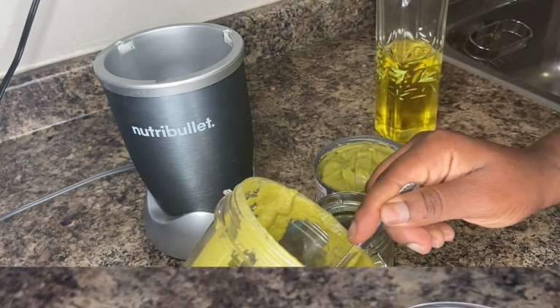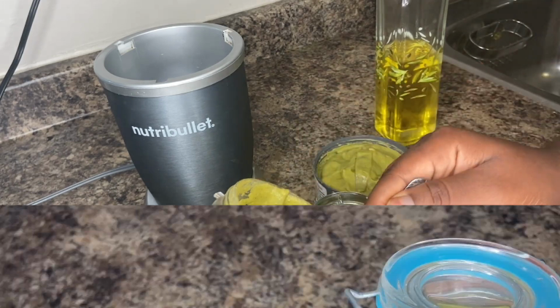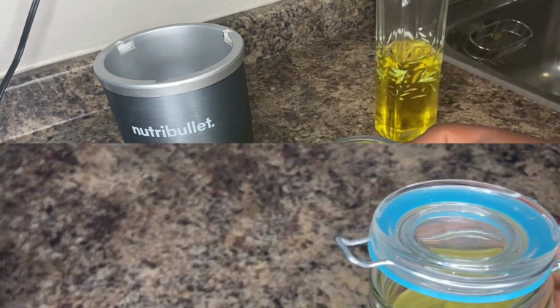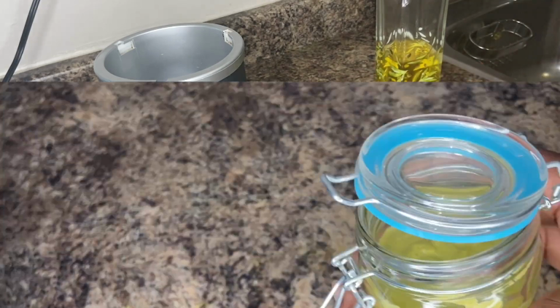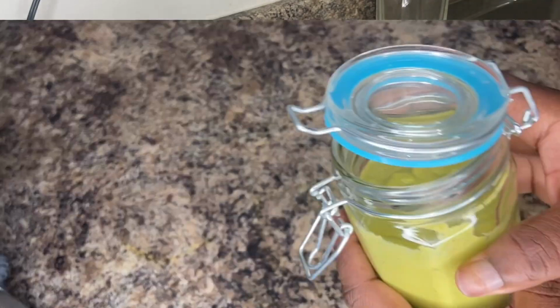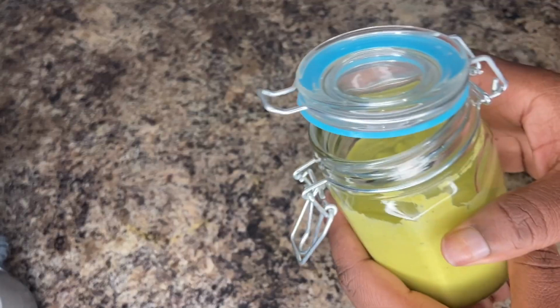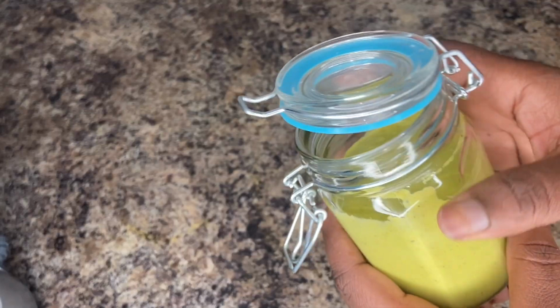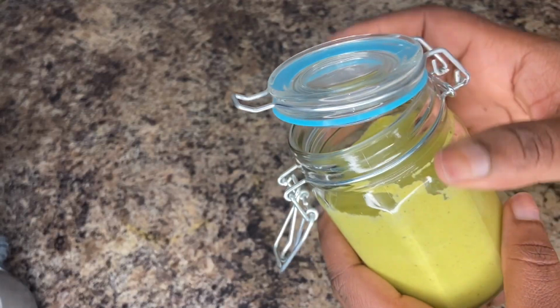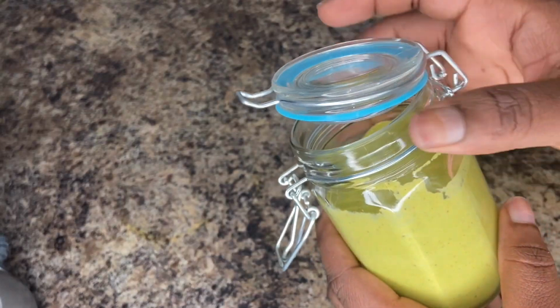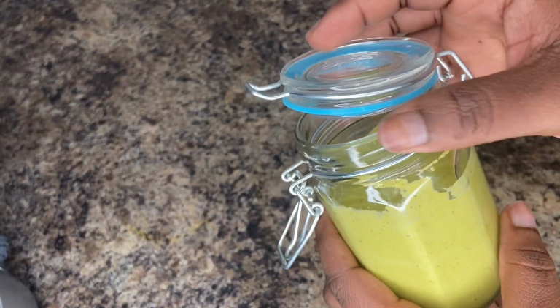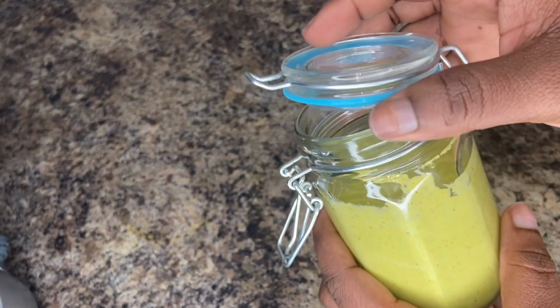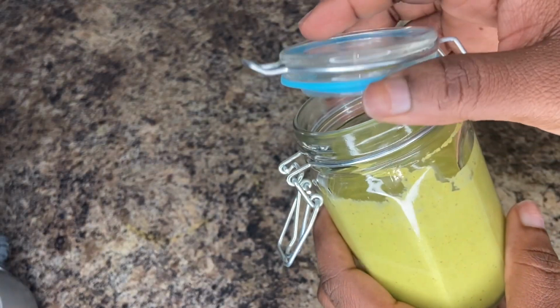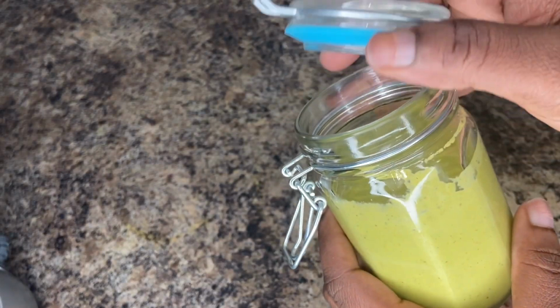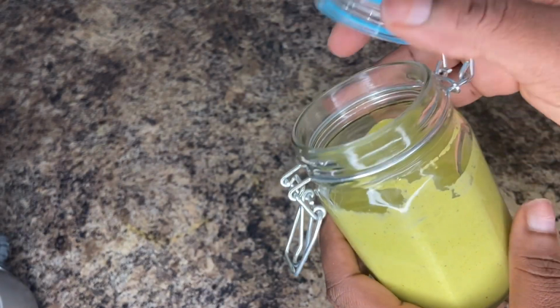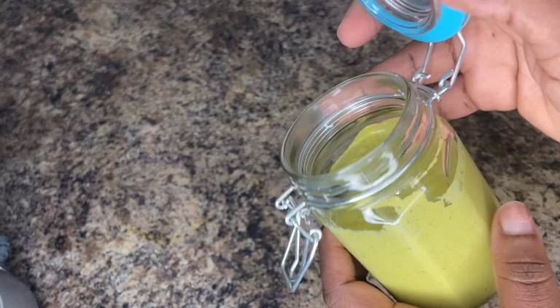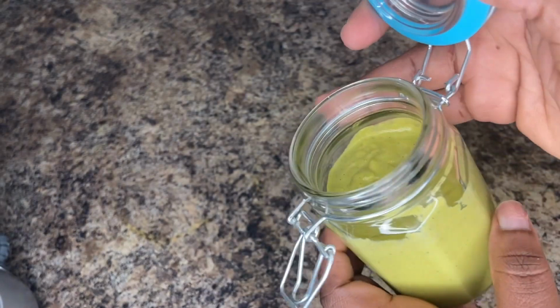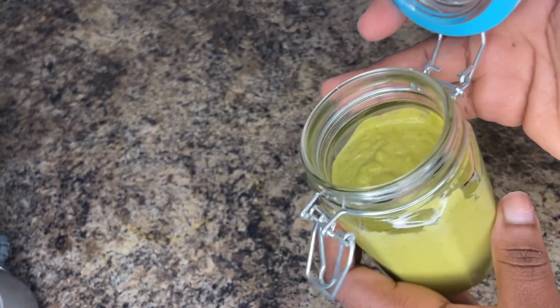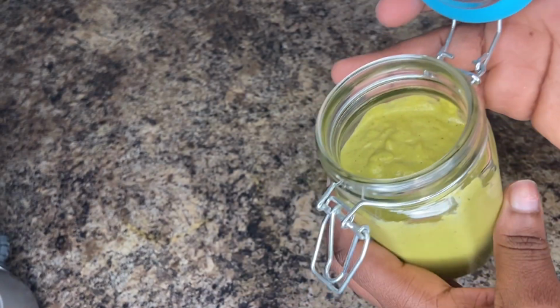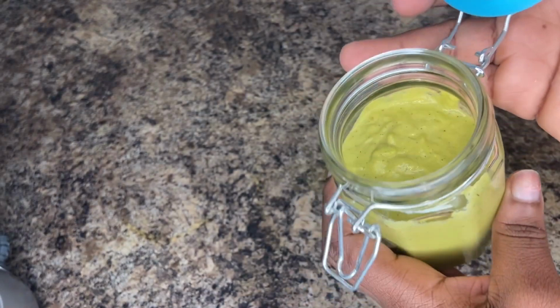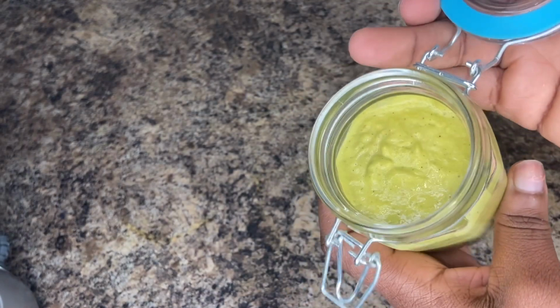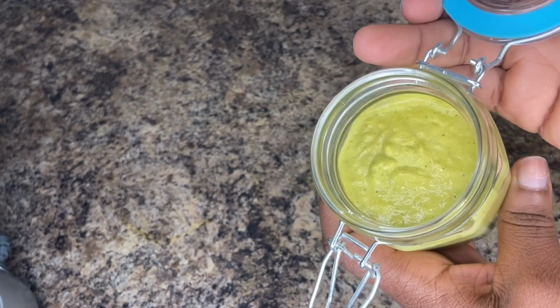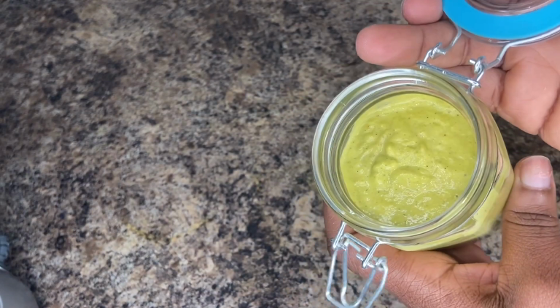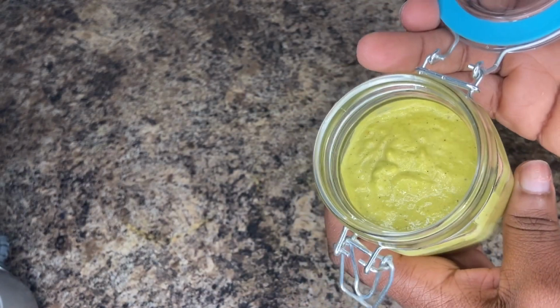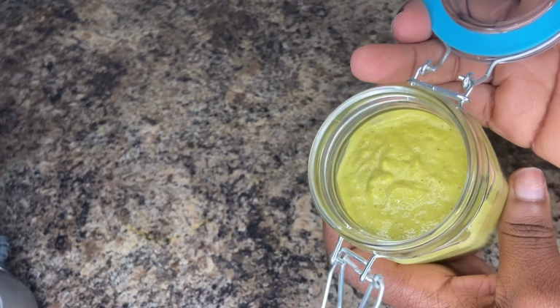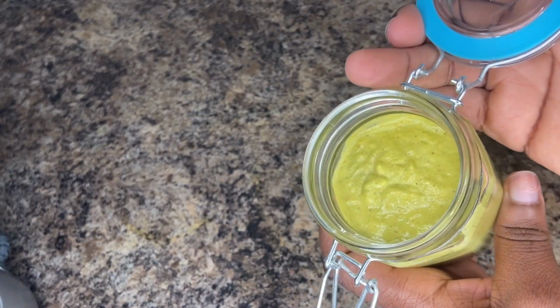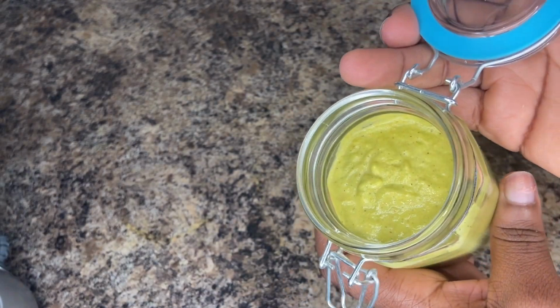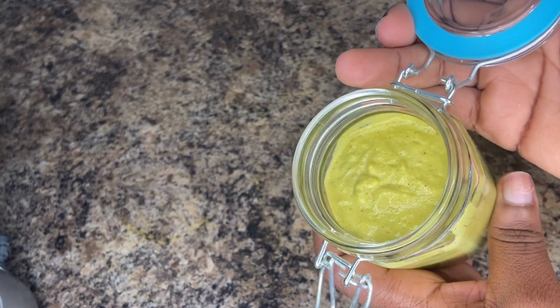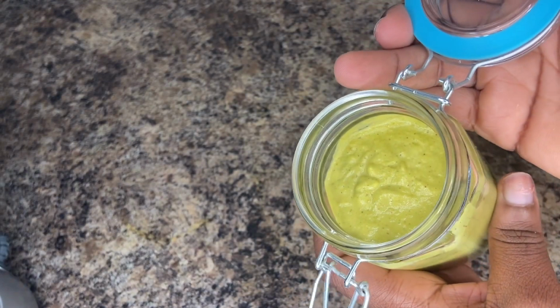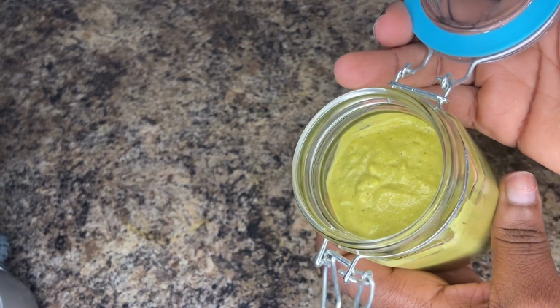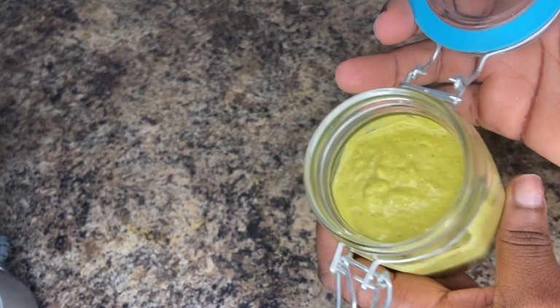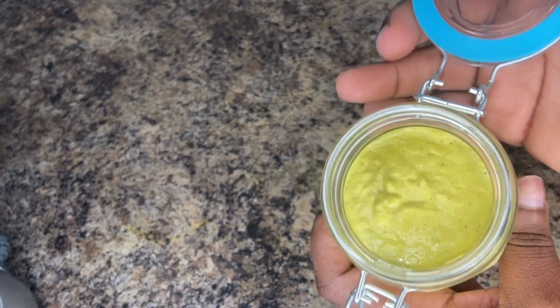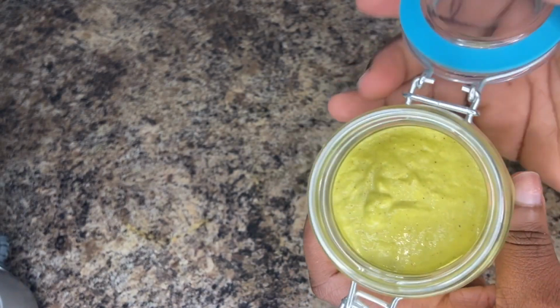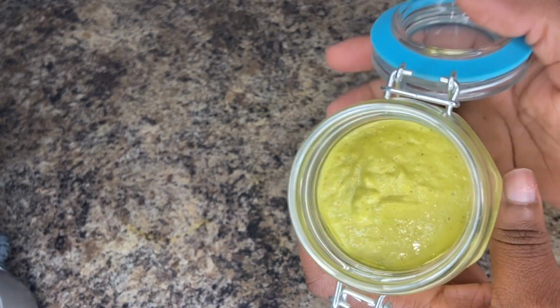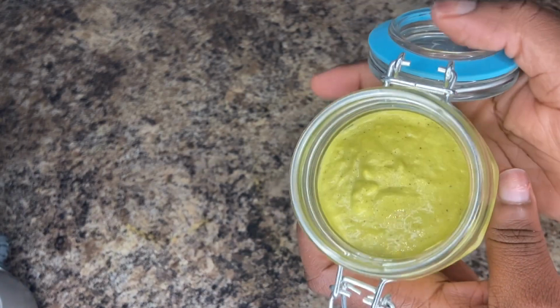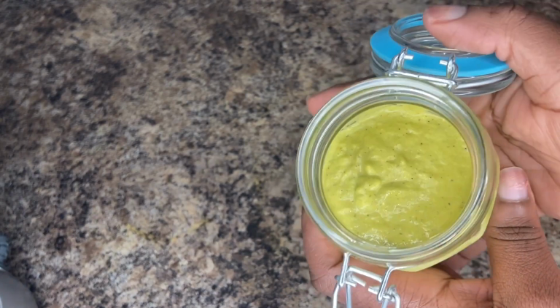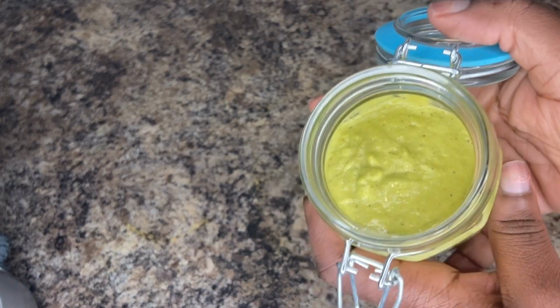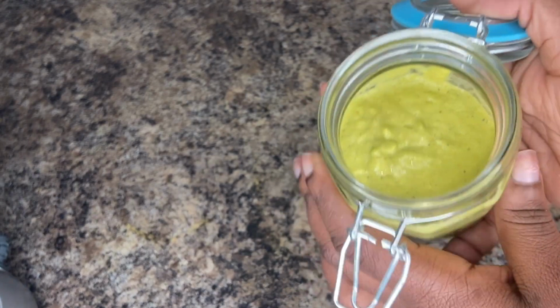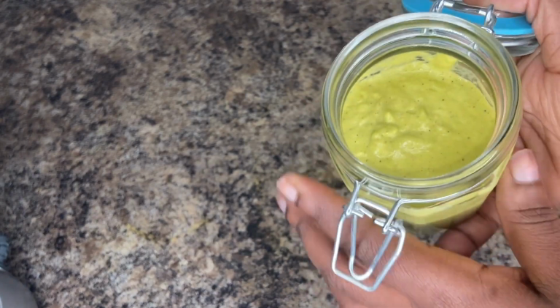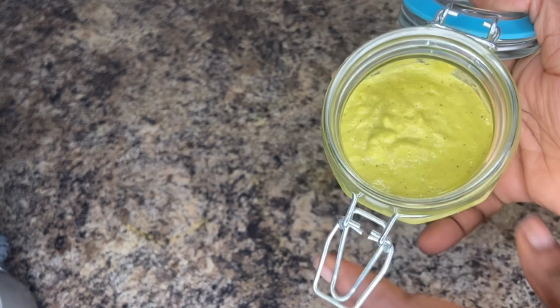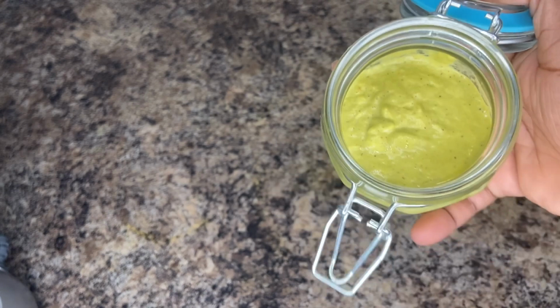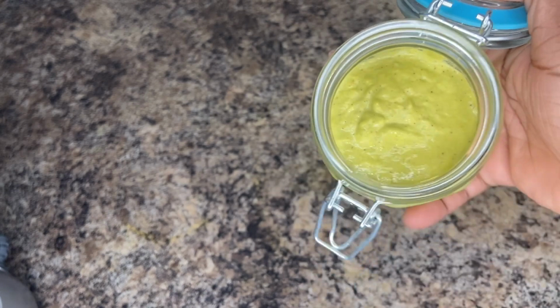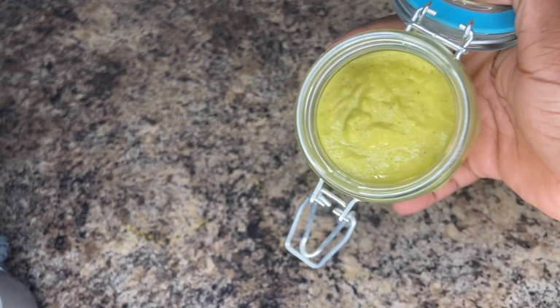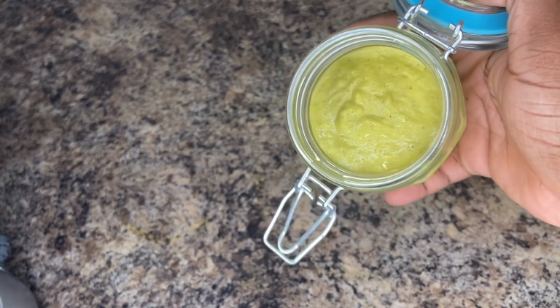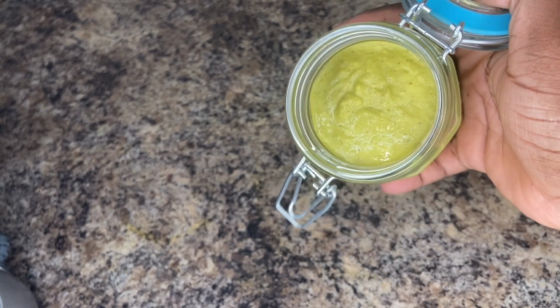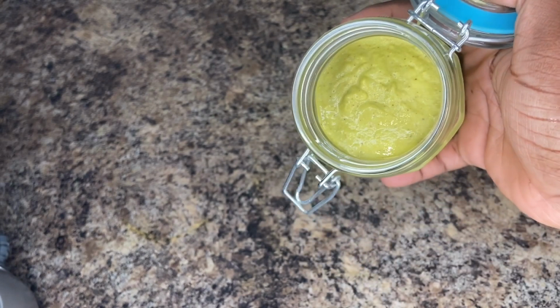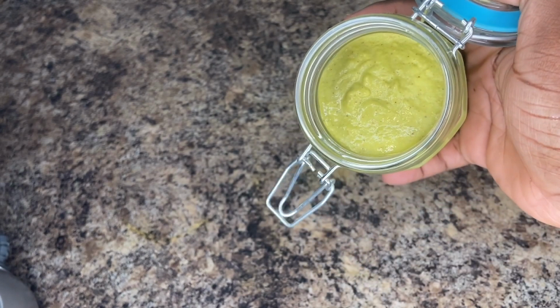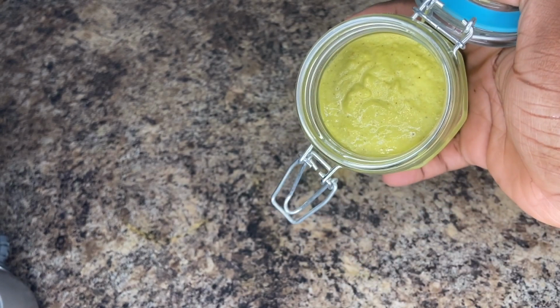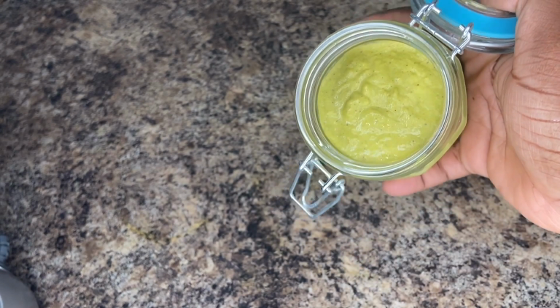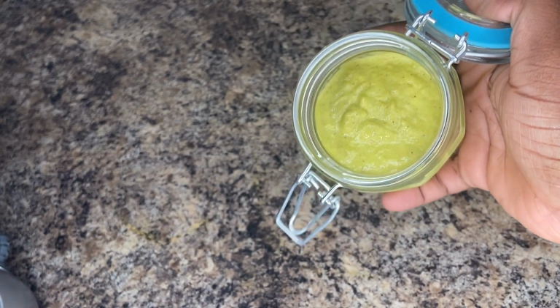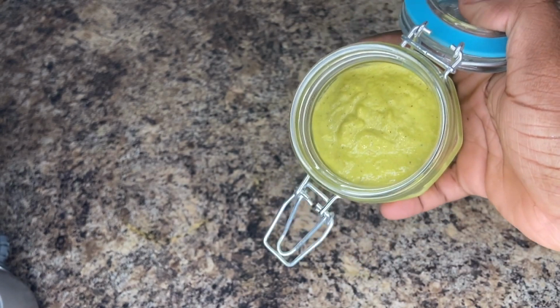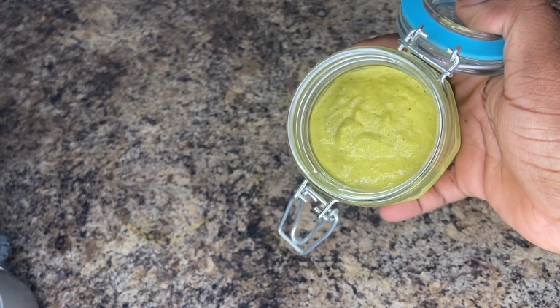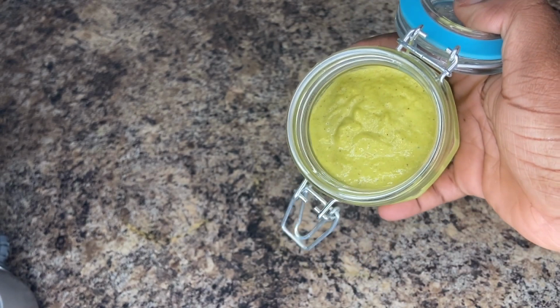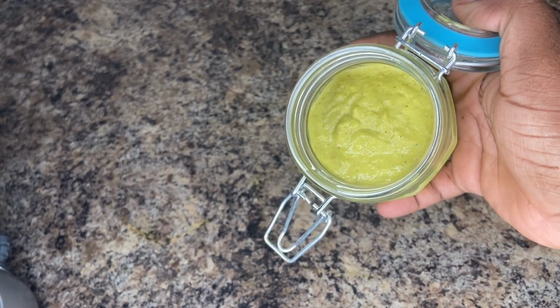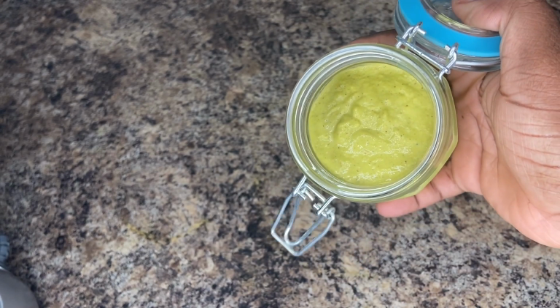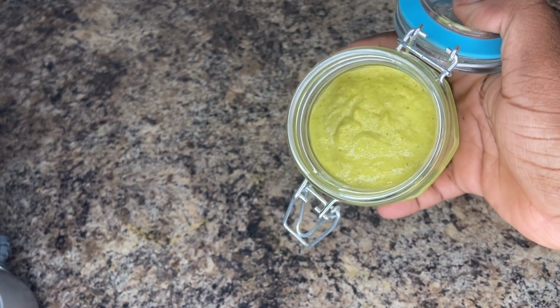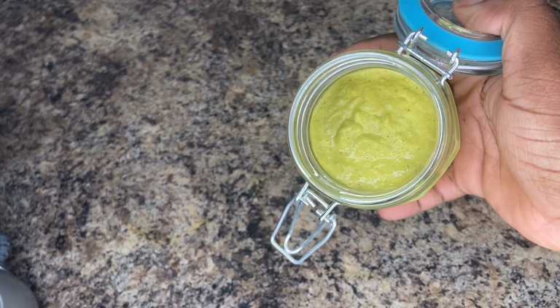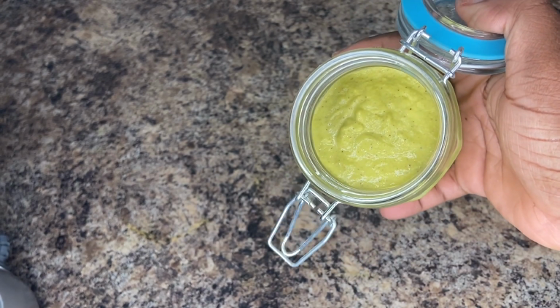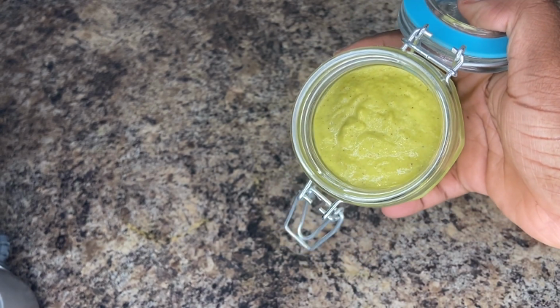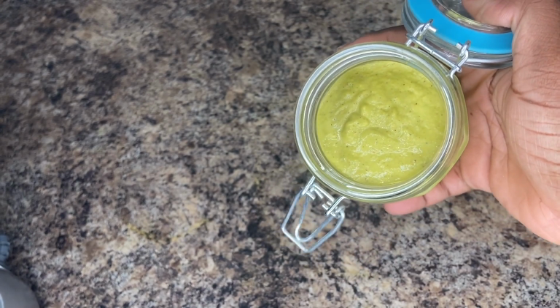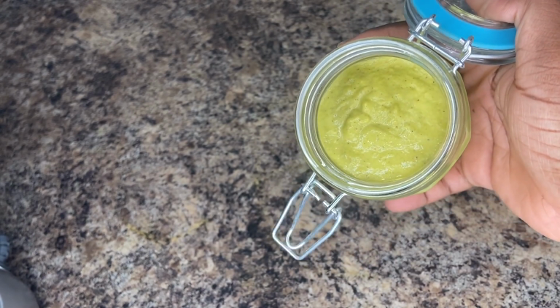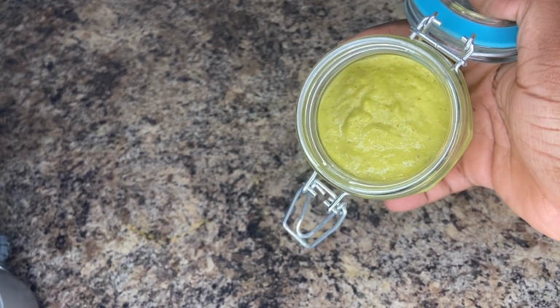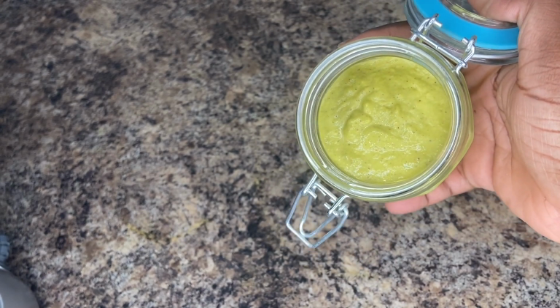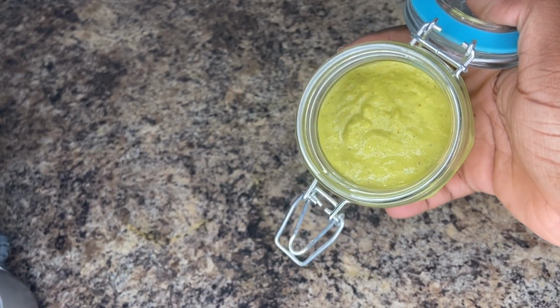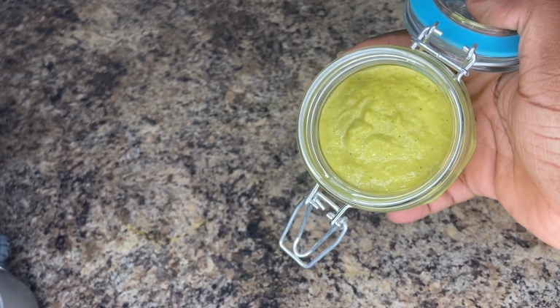So guys, you already have it — working seasoning. Look at that. You picked it up, okay.